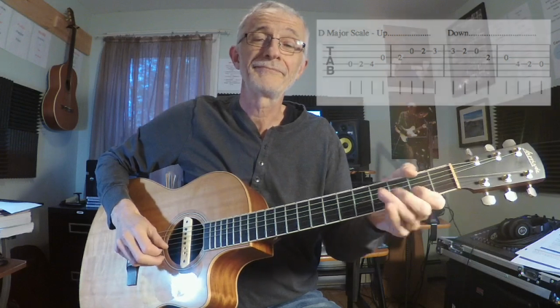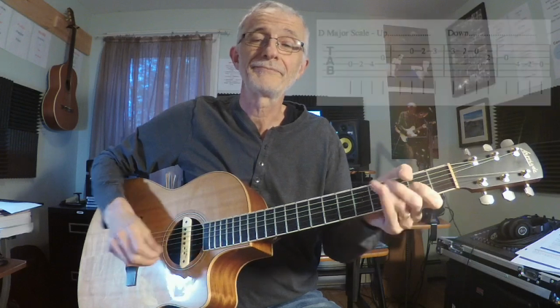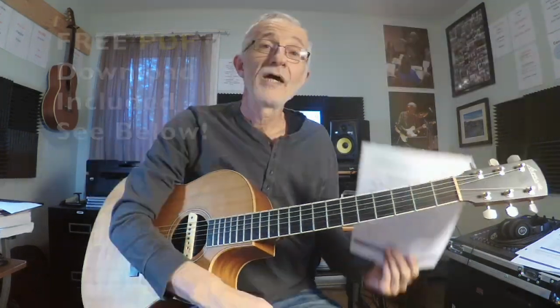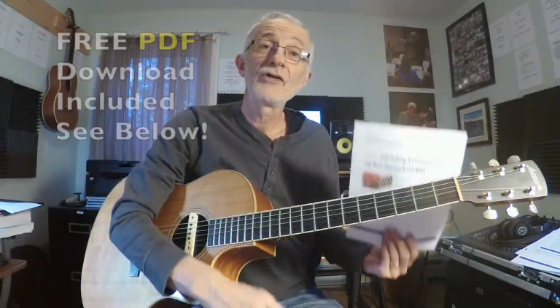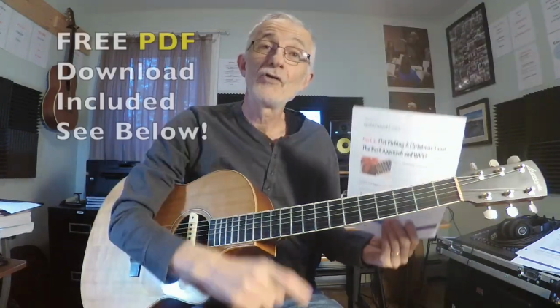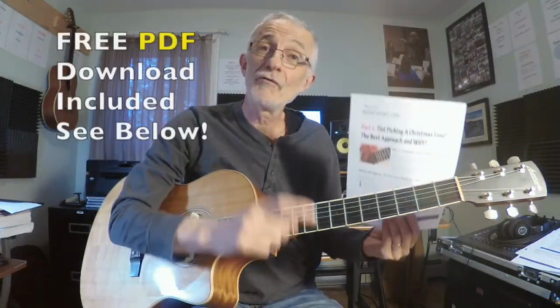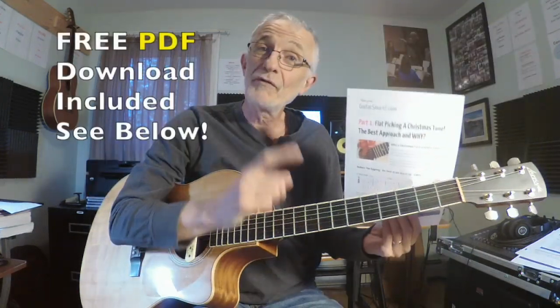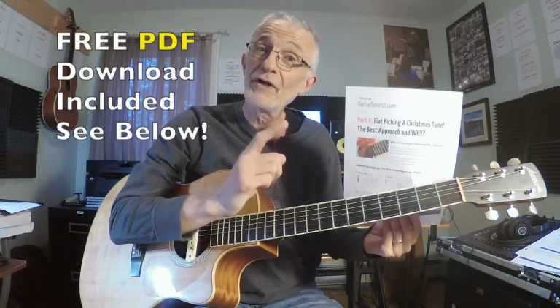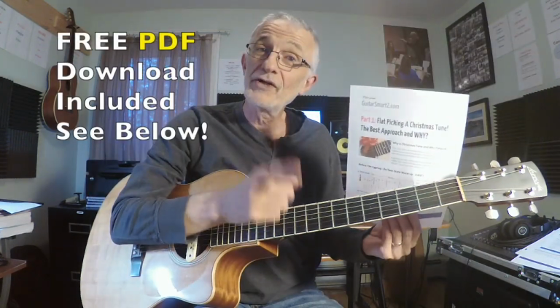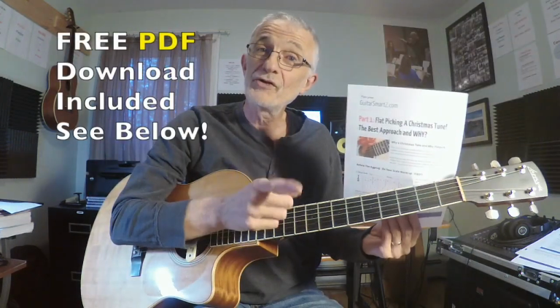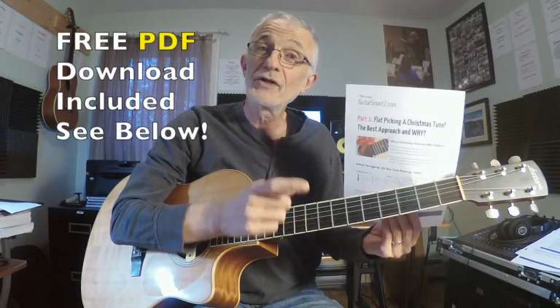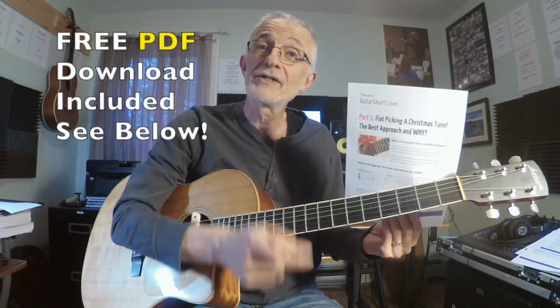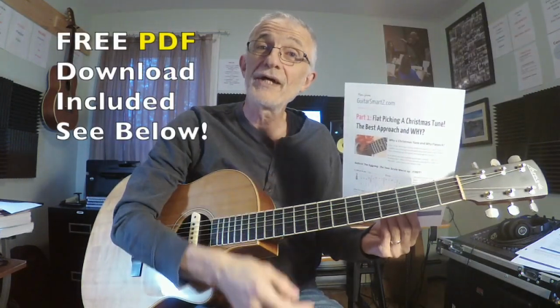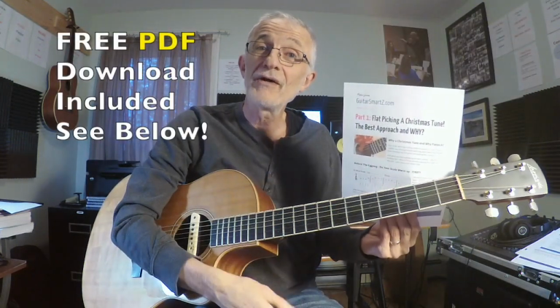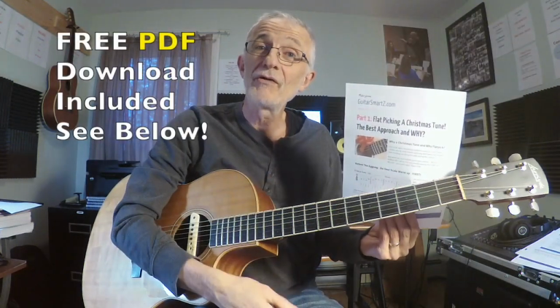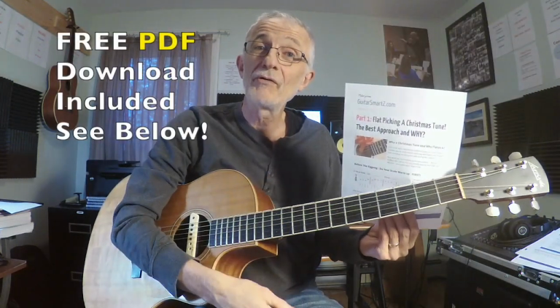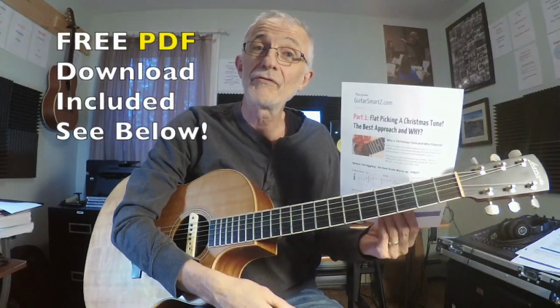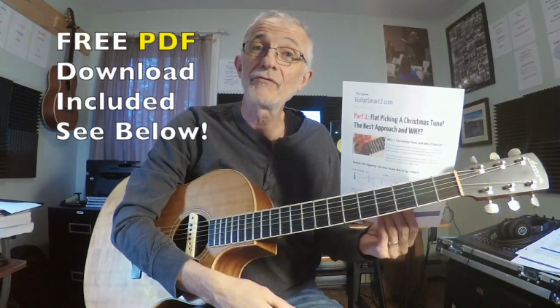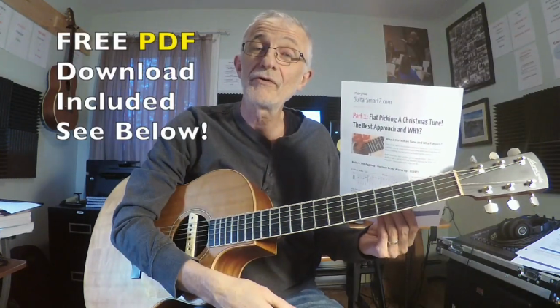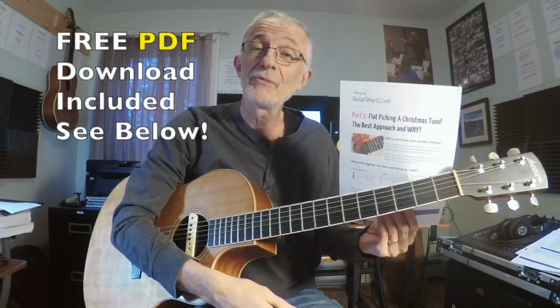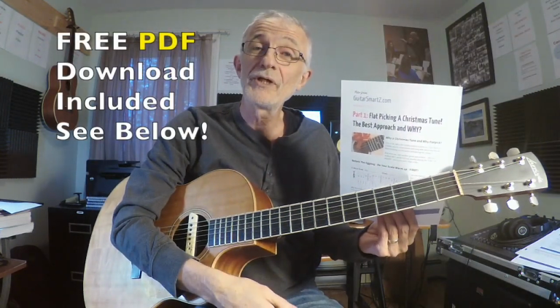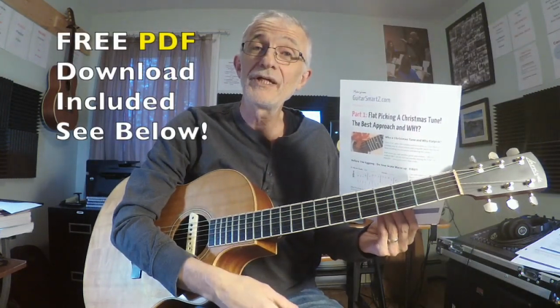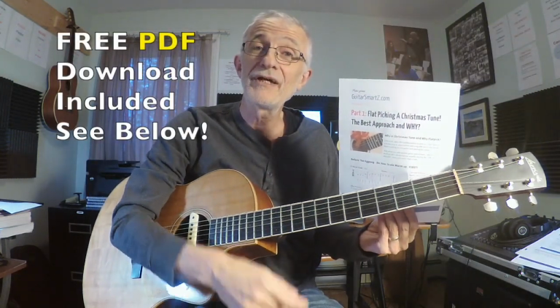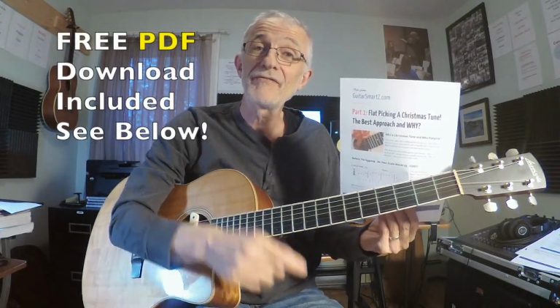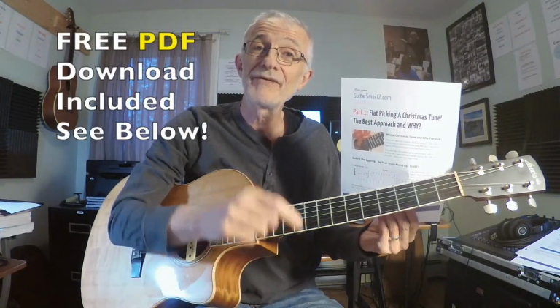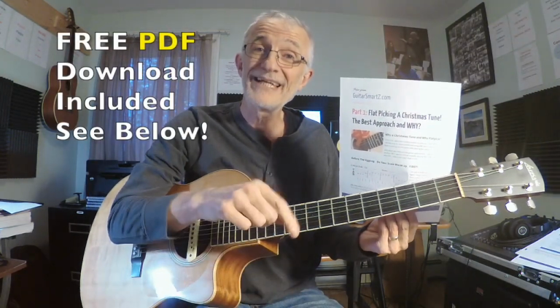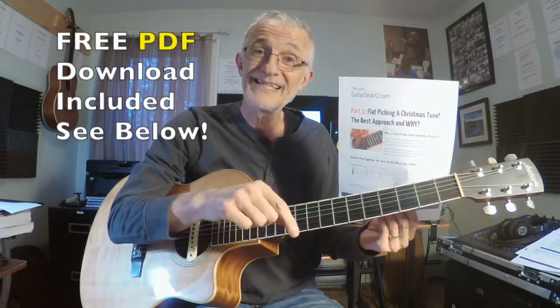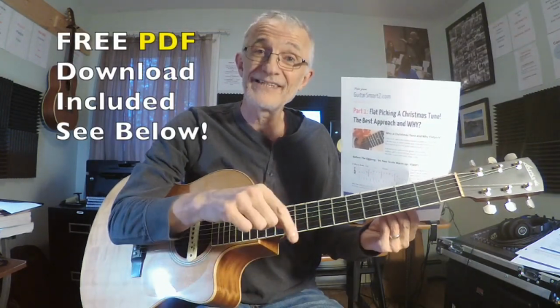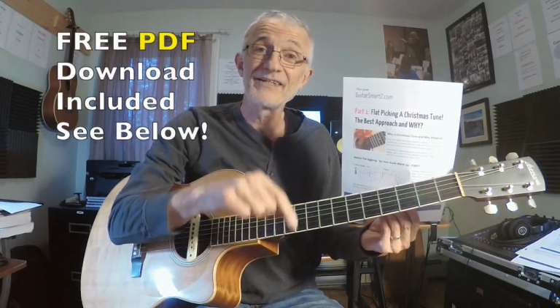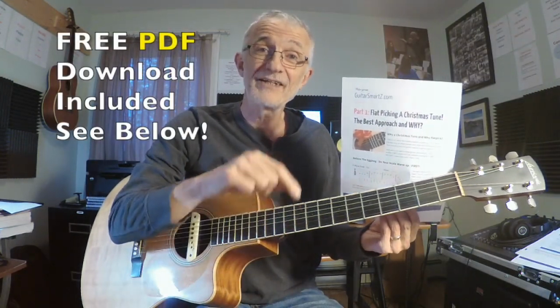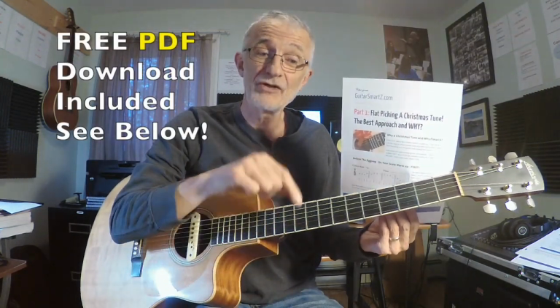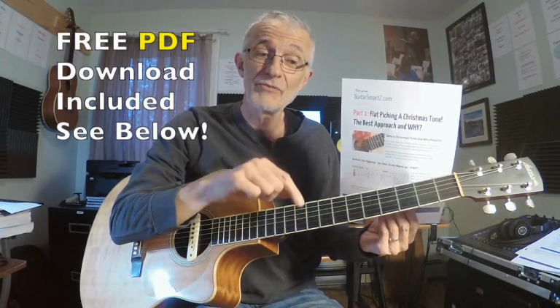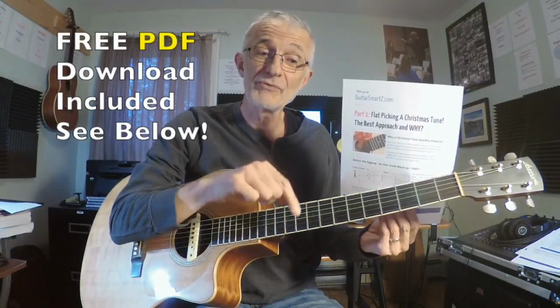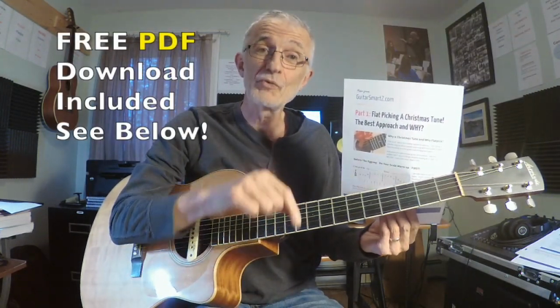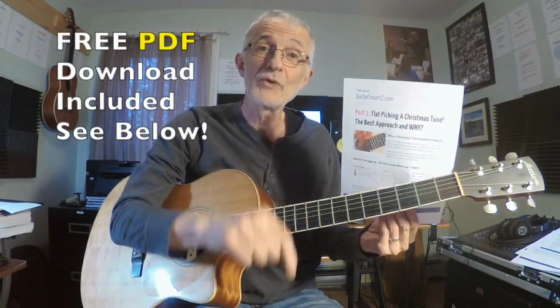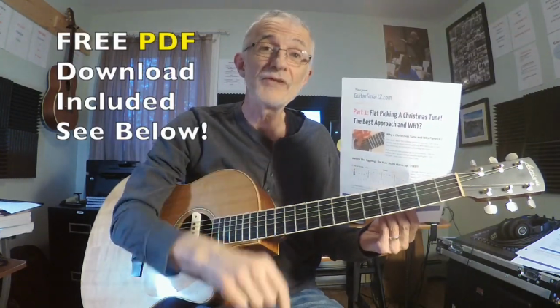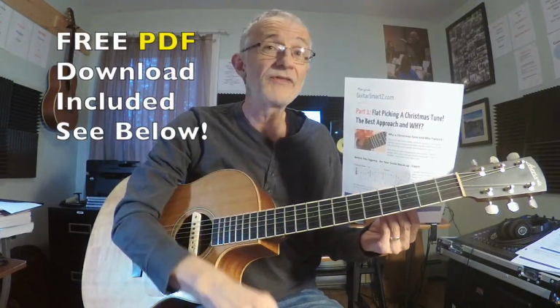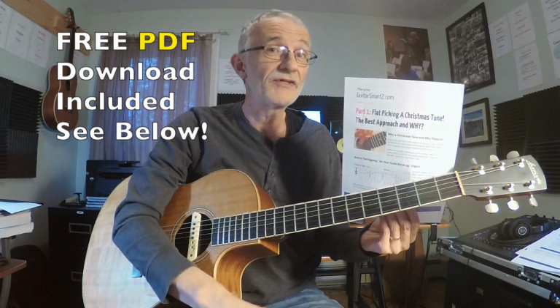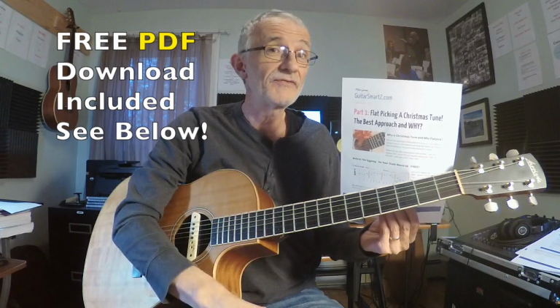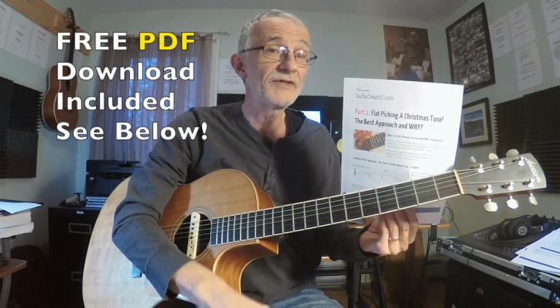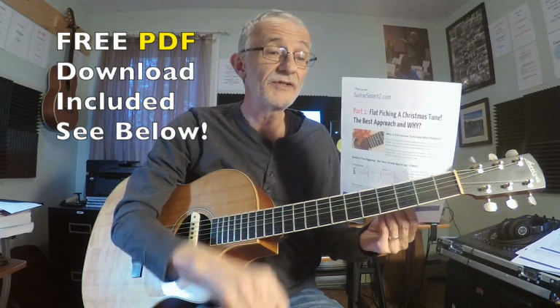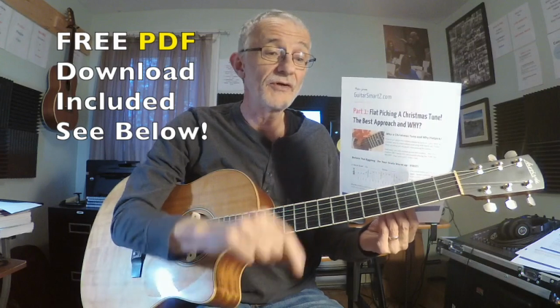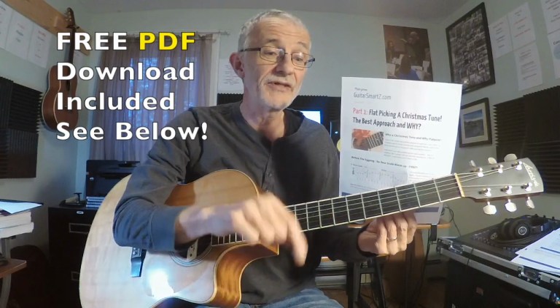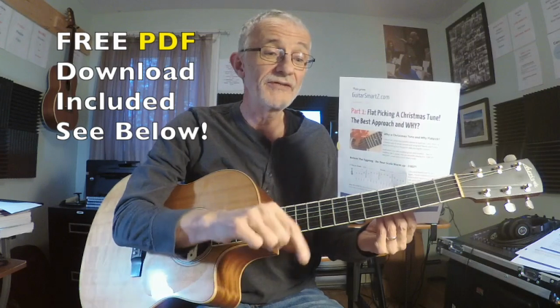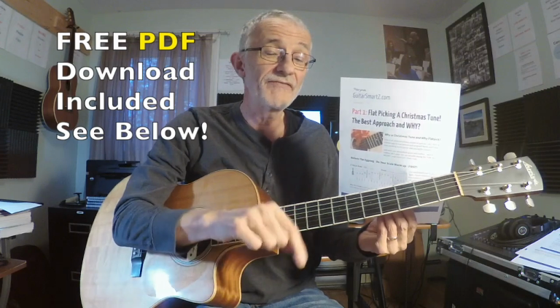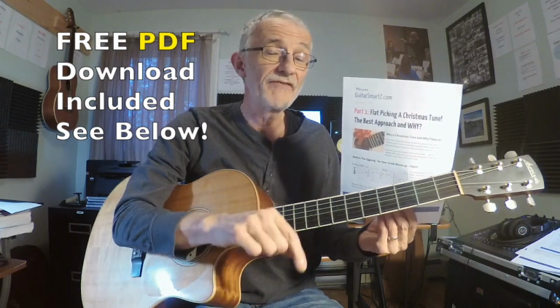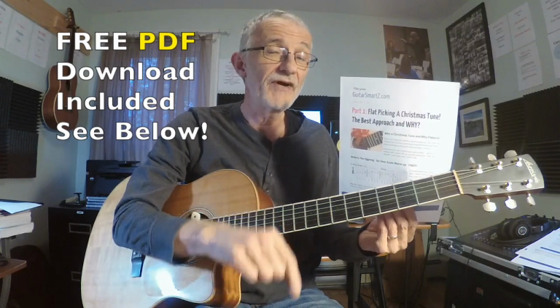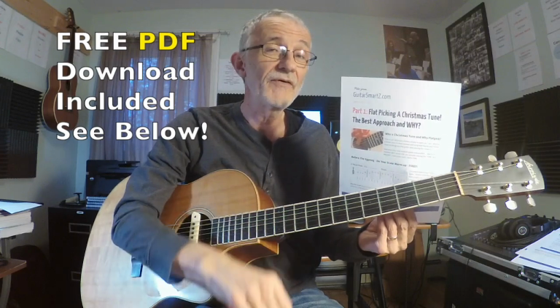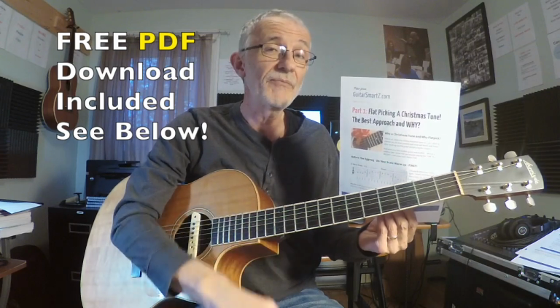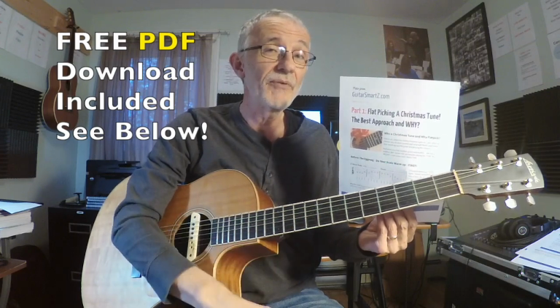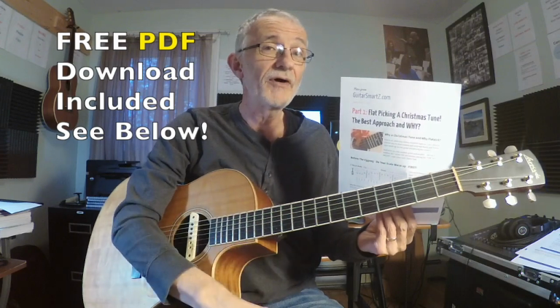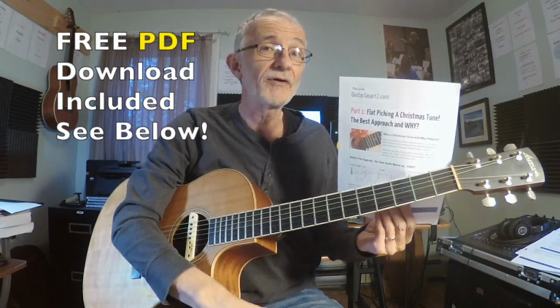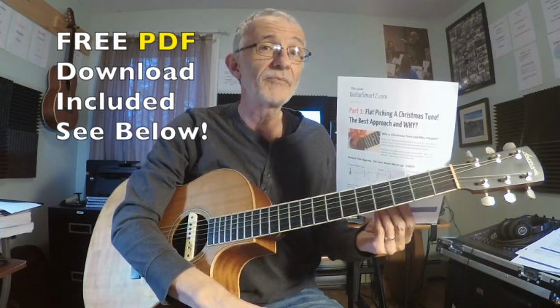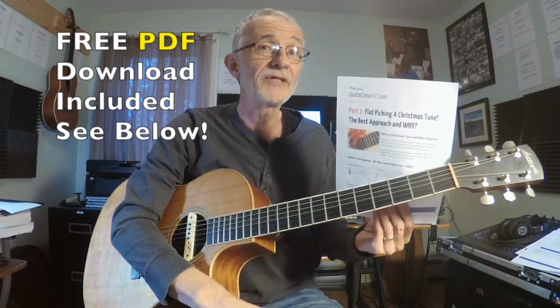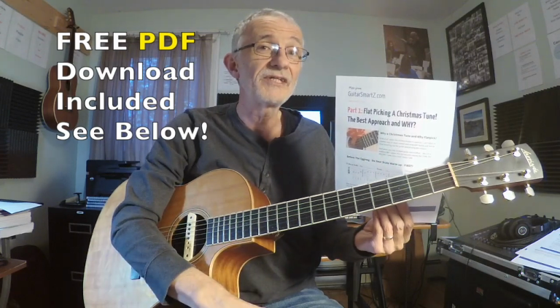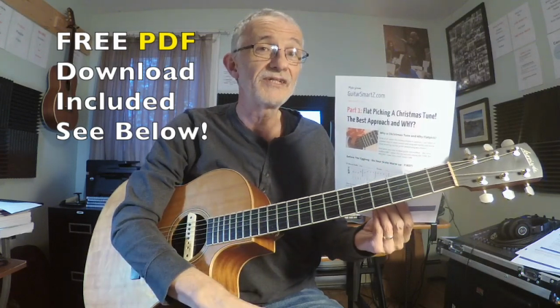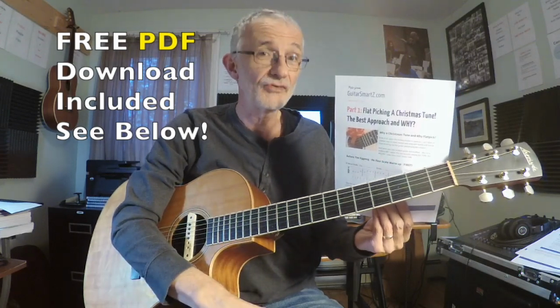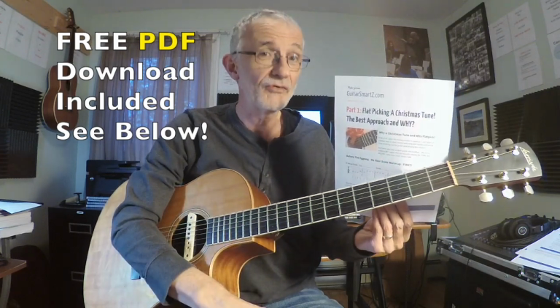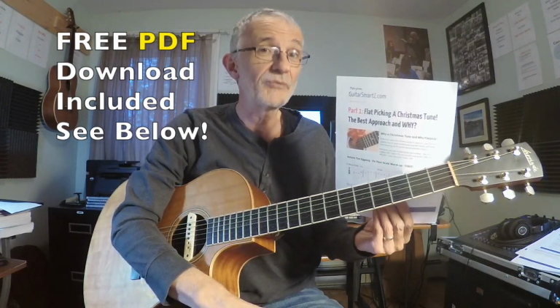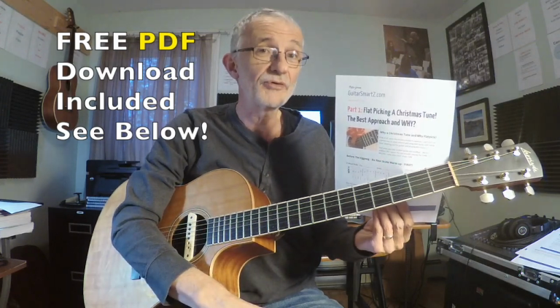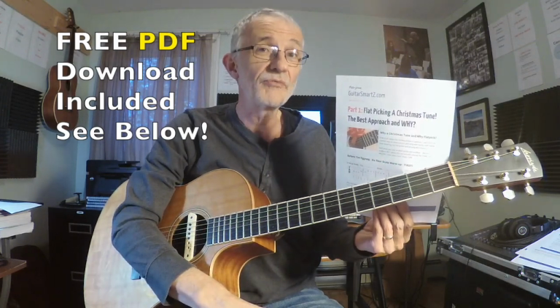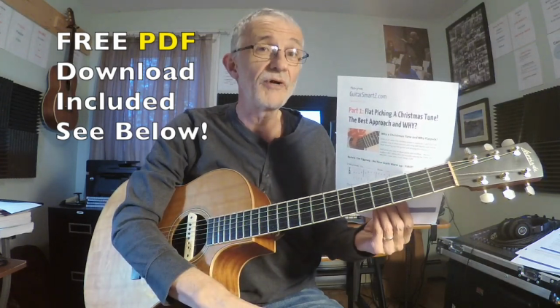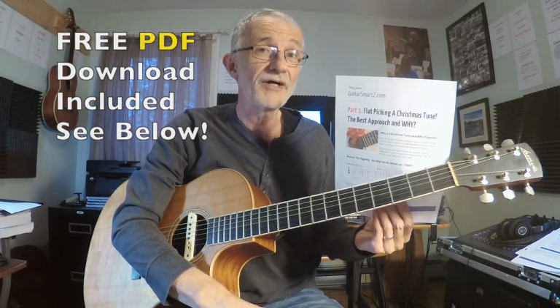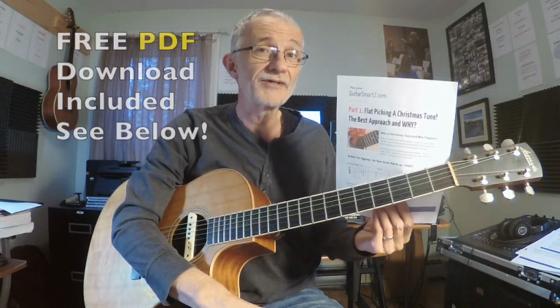Don't forget you can download the free PDF lesson that comes with this video at the very bottom in the description box.